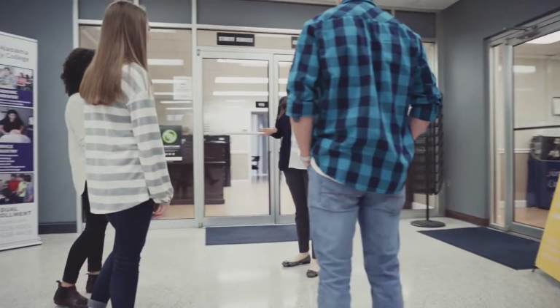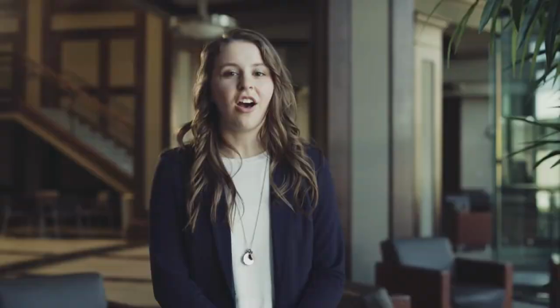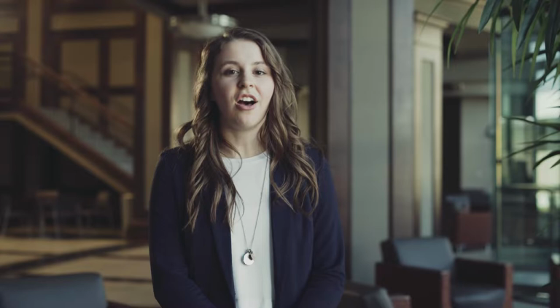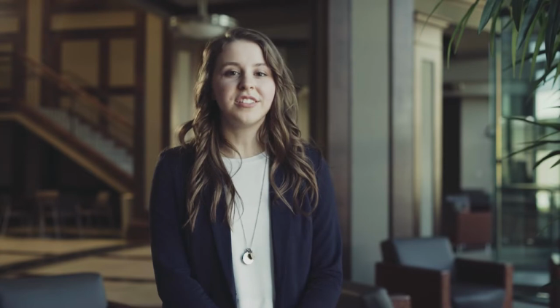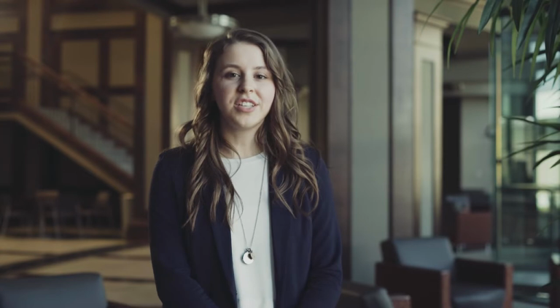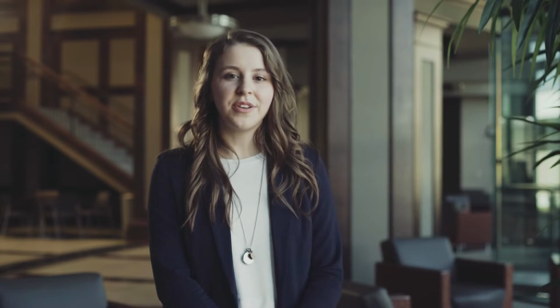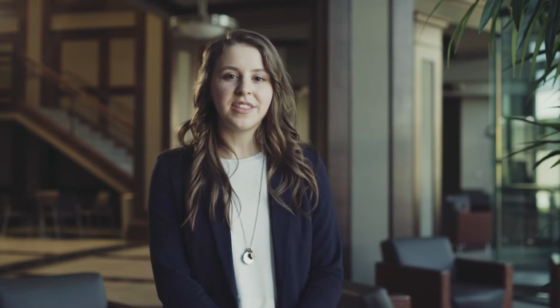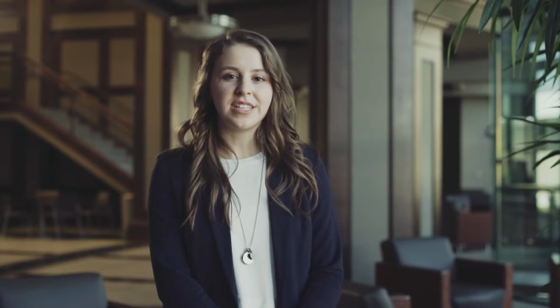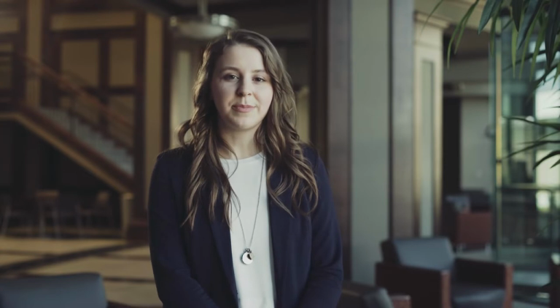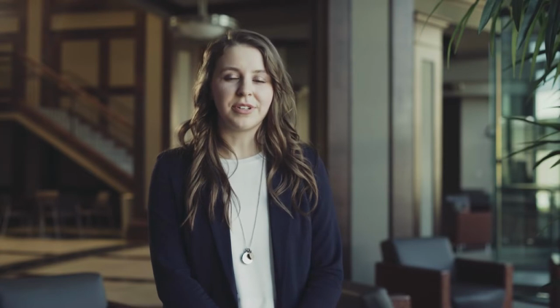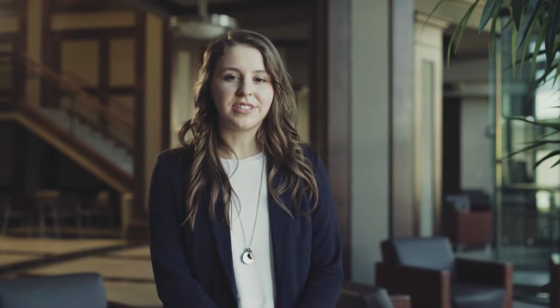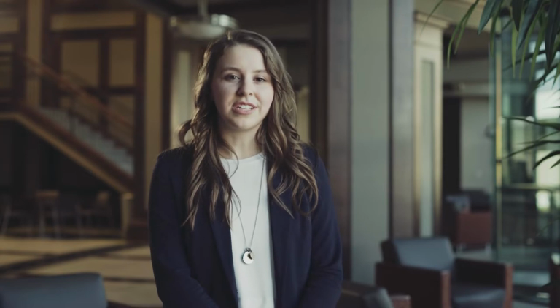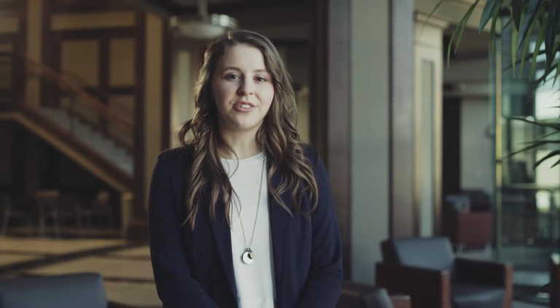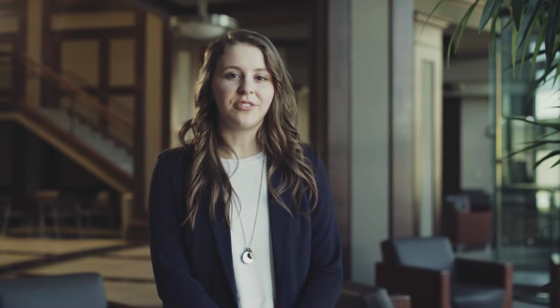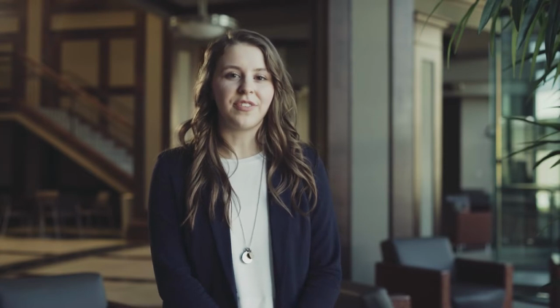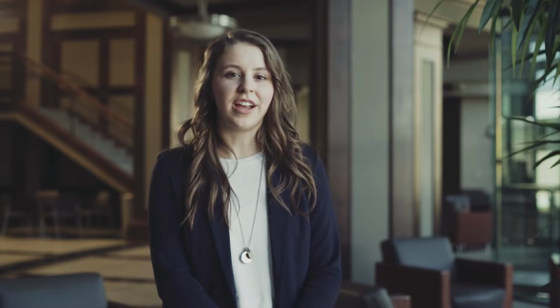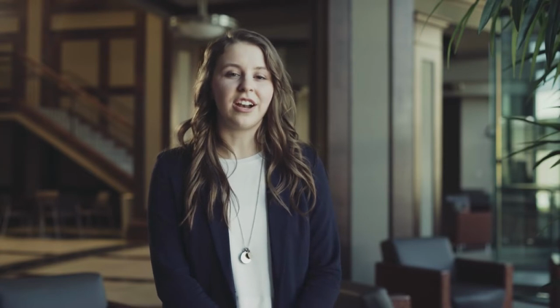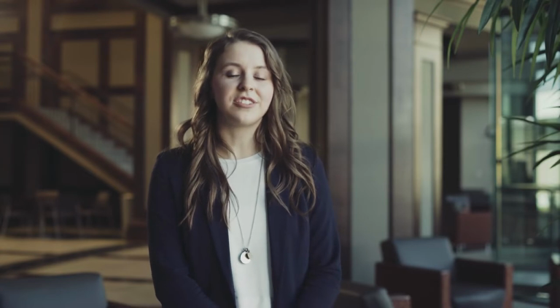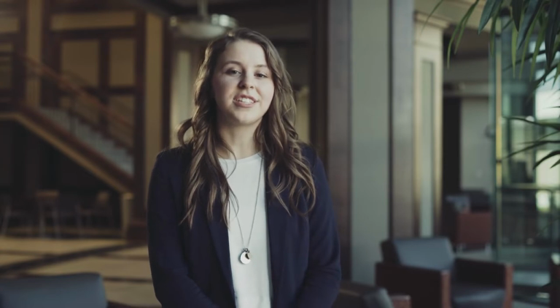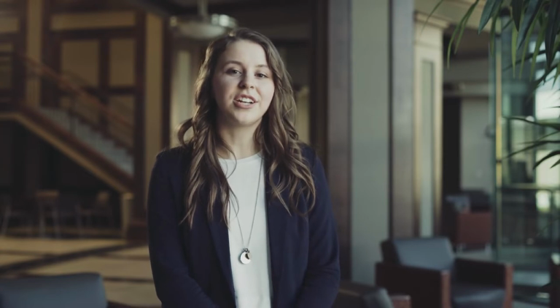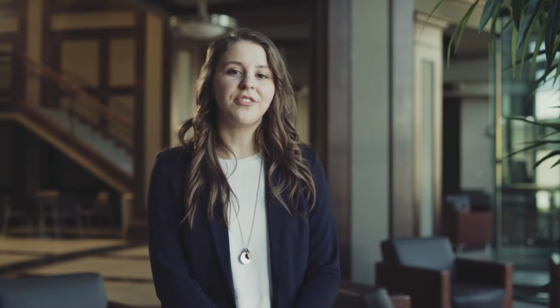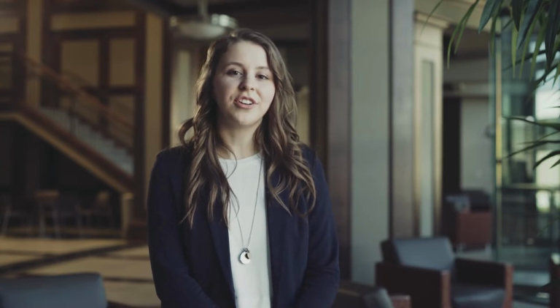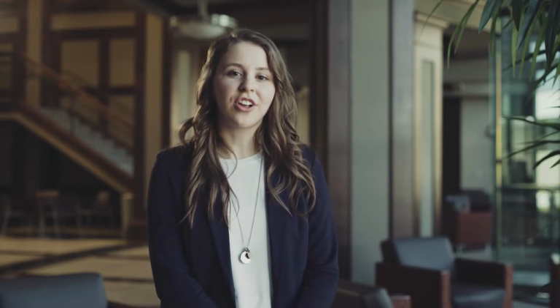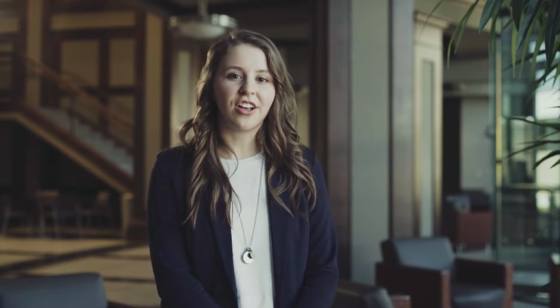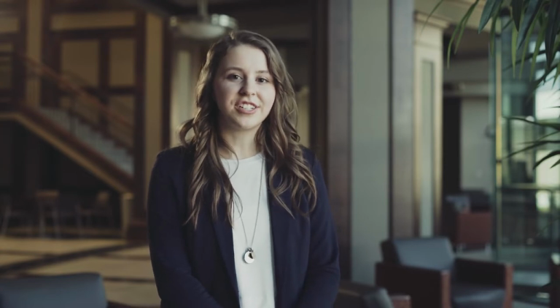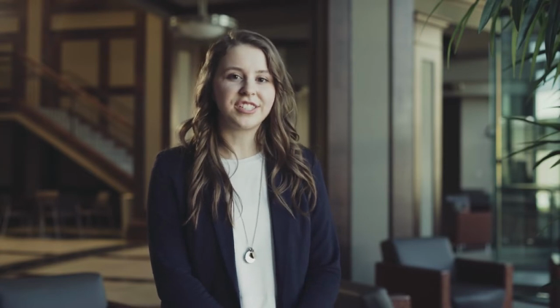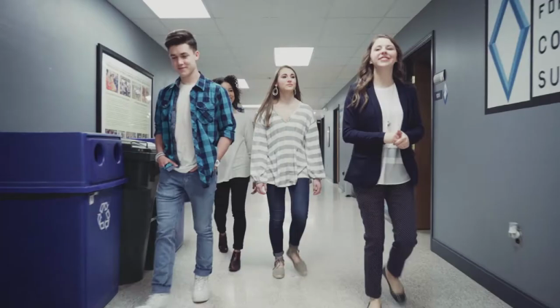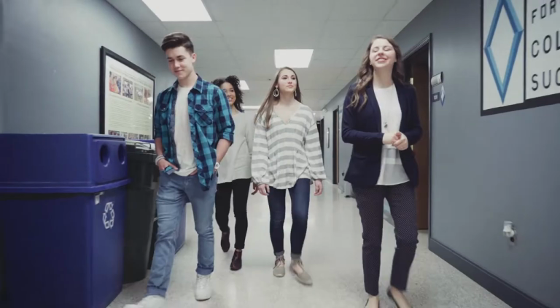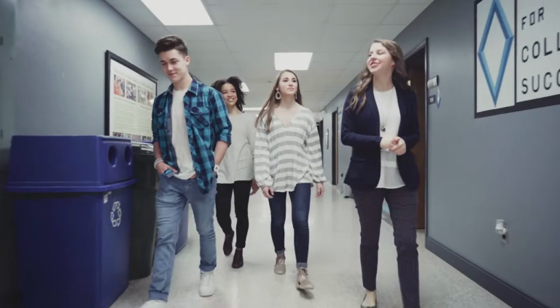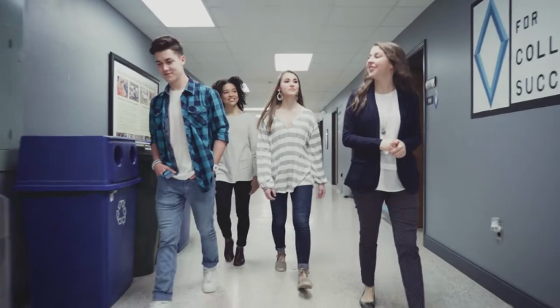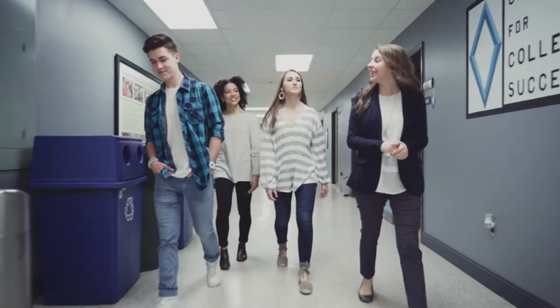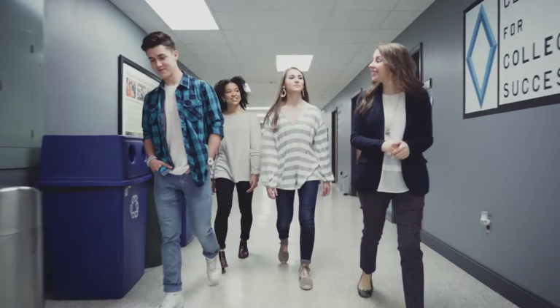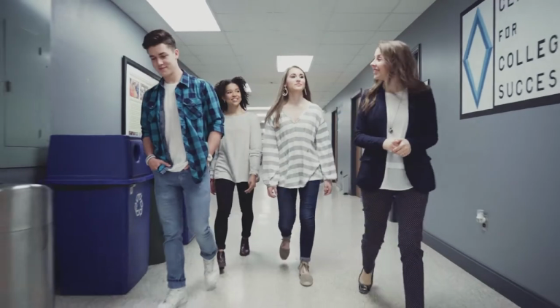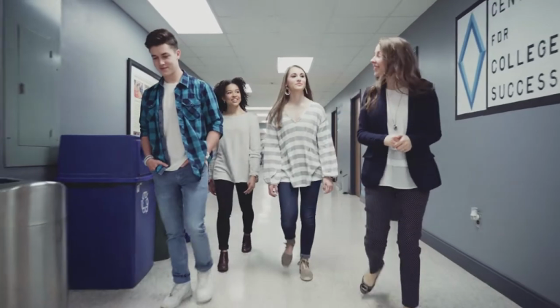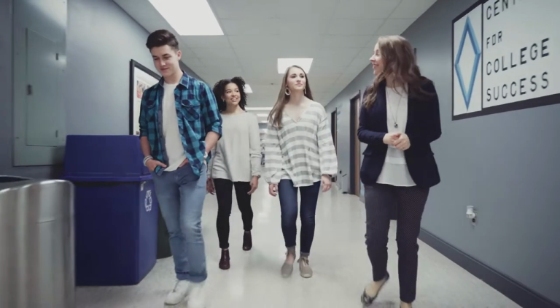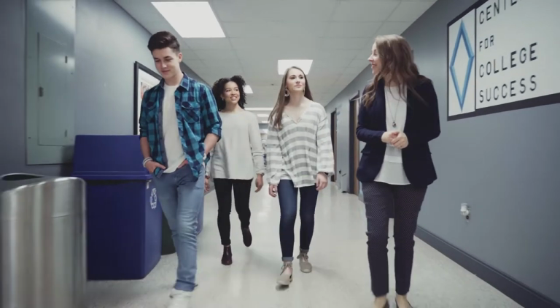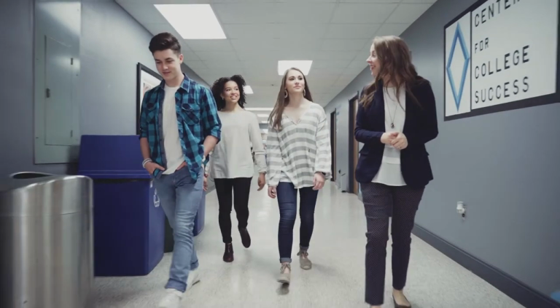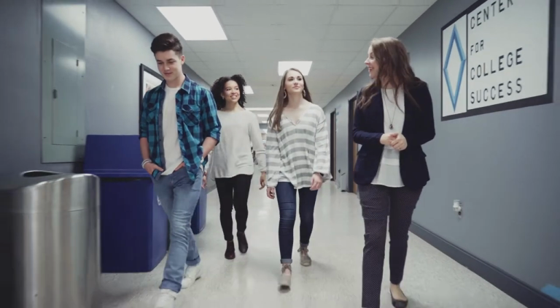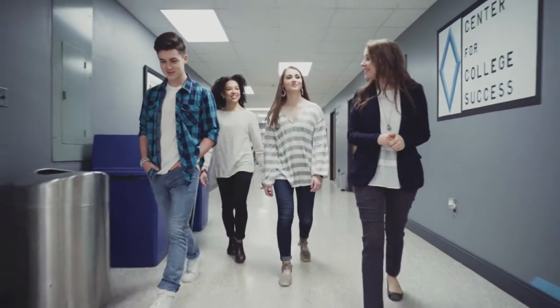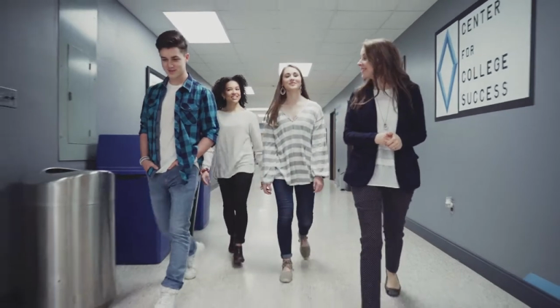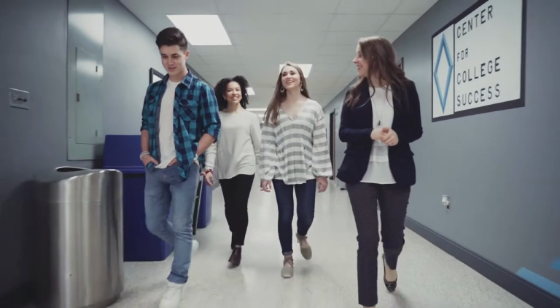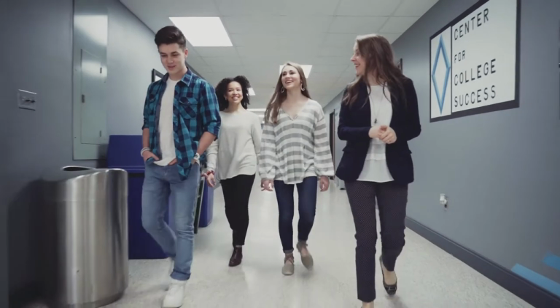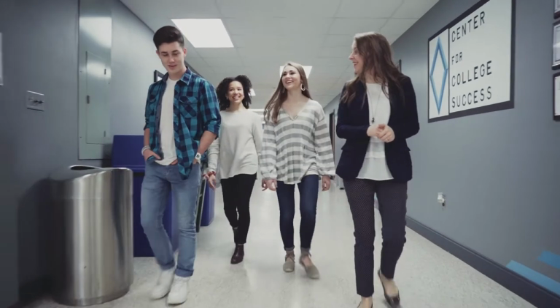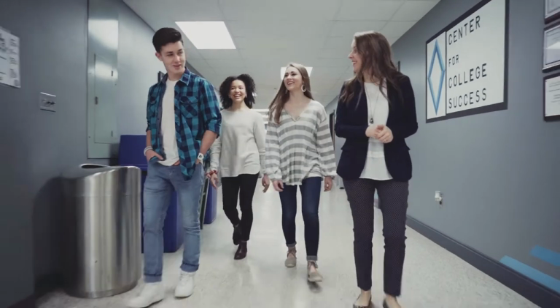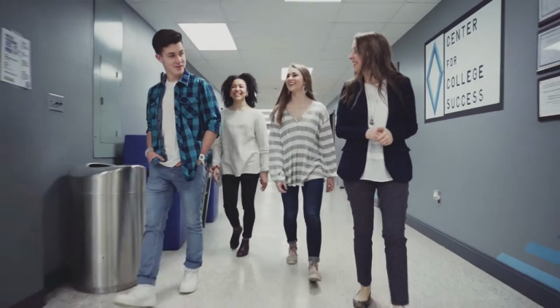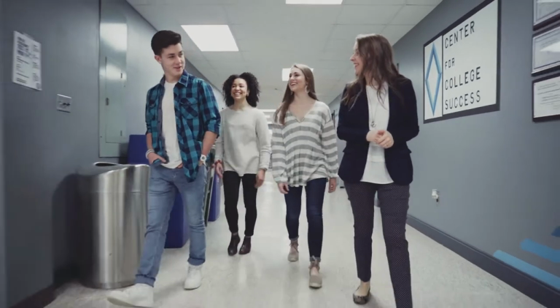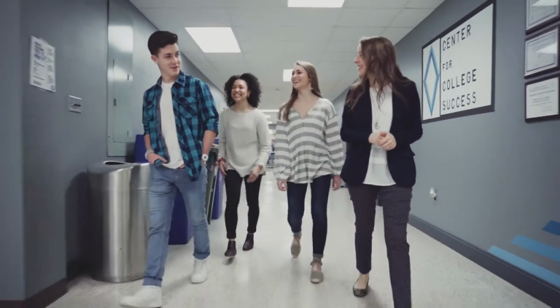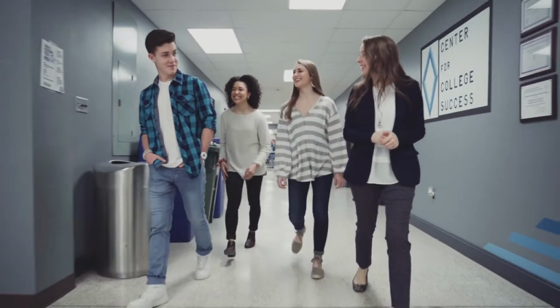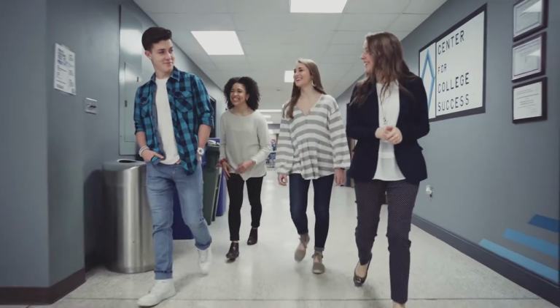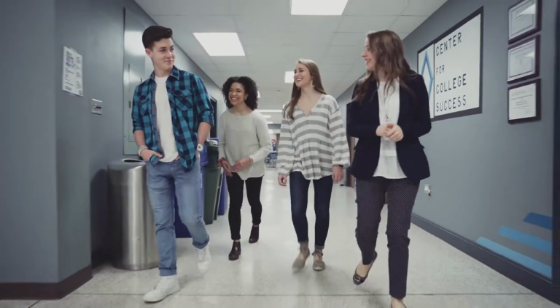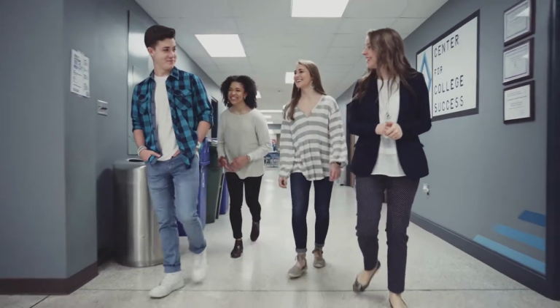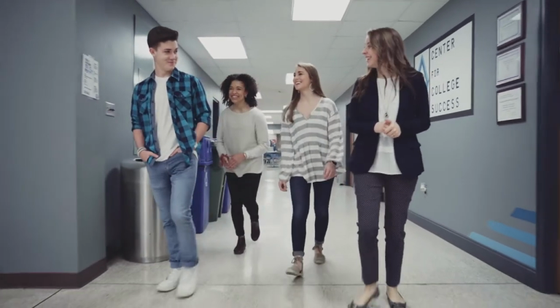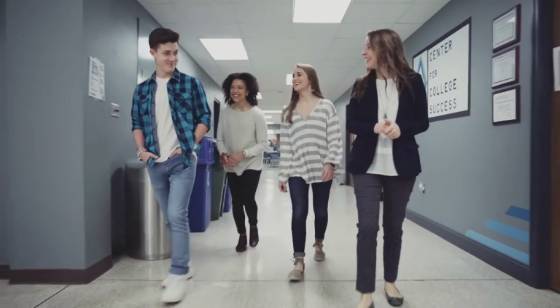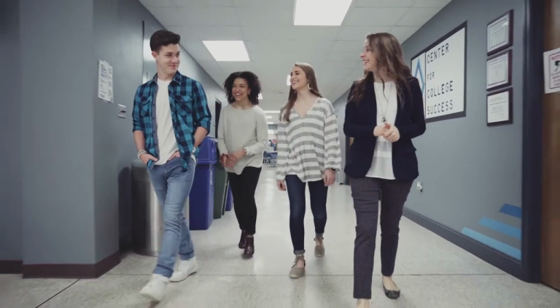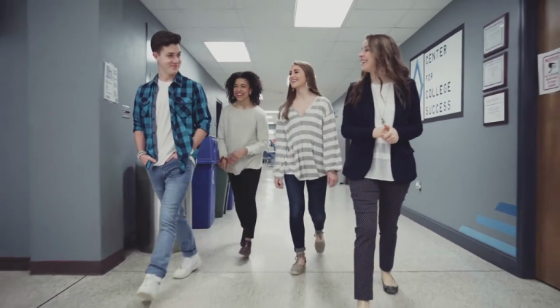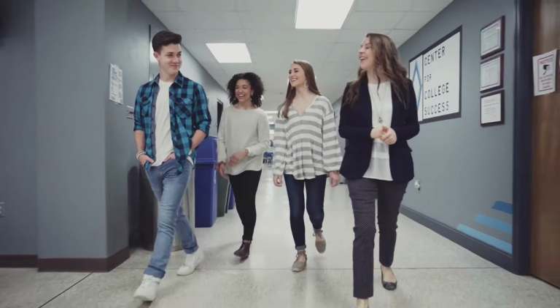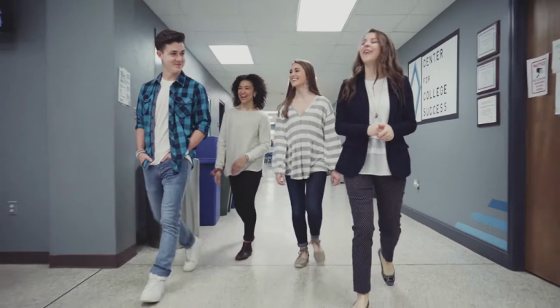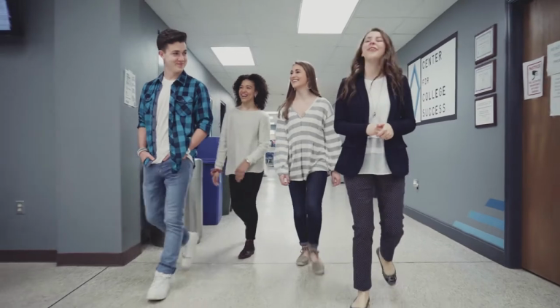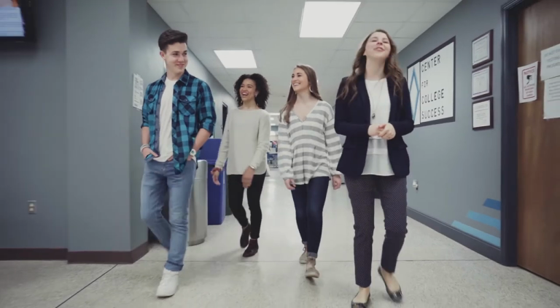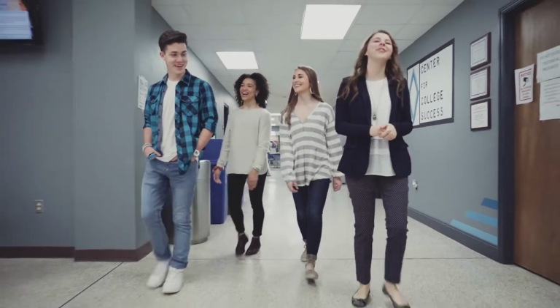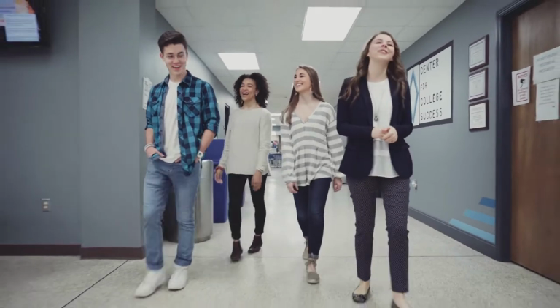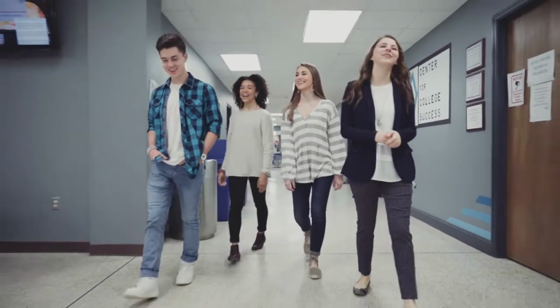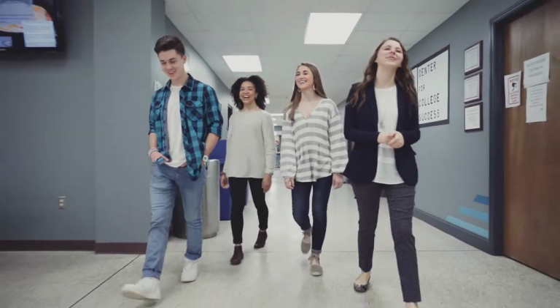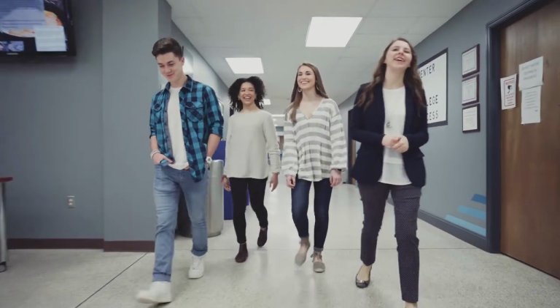Also in this building, you'll find our Center for College Success, which is our free tutoring available here on campus for students.